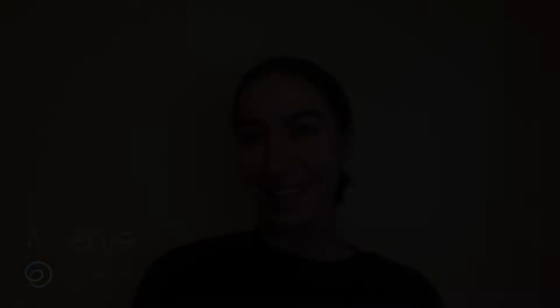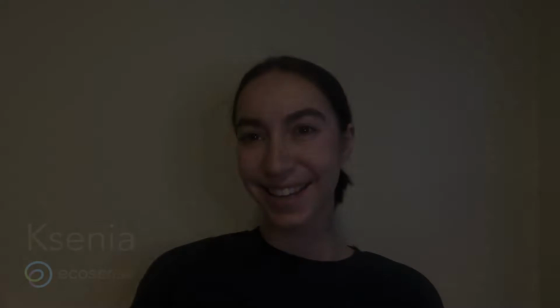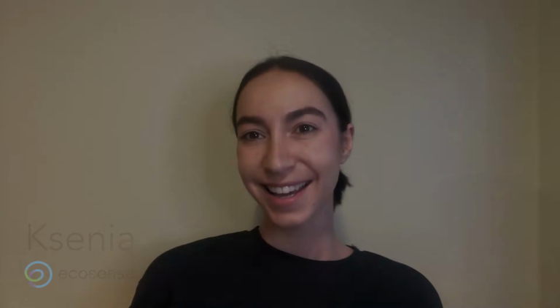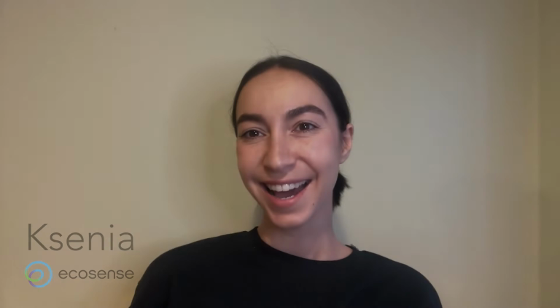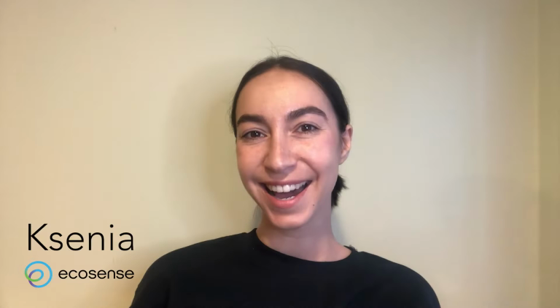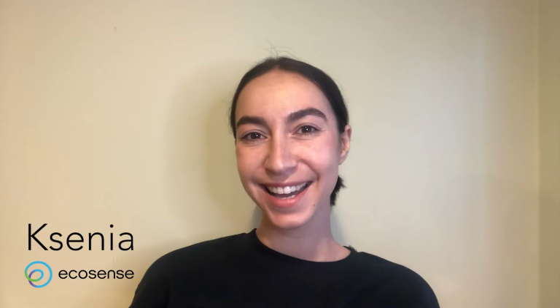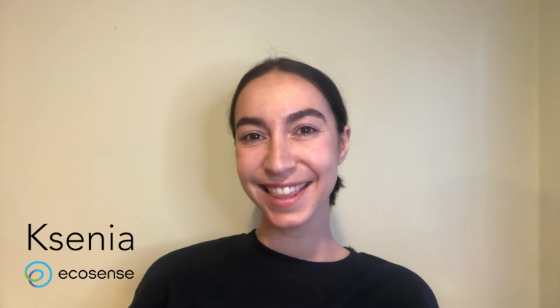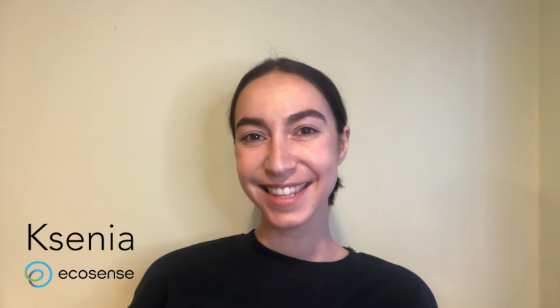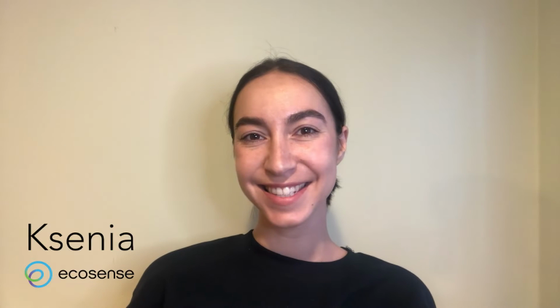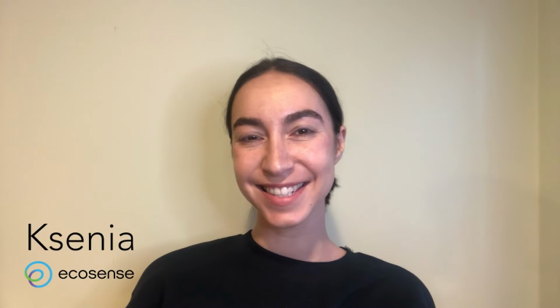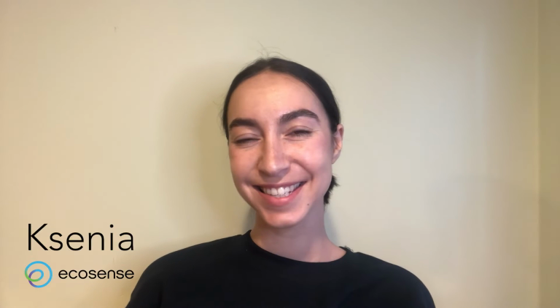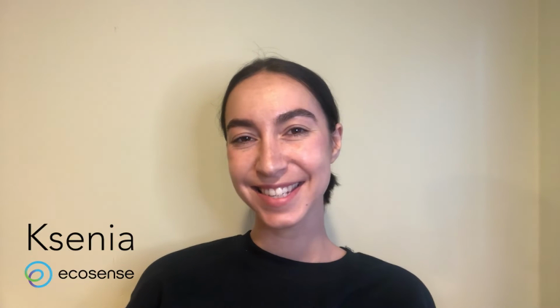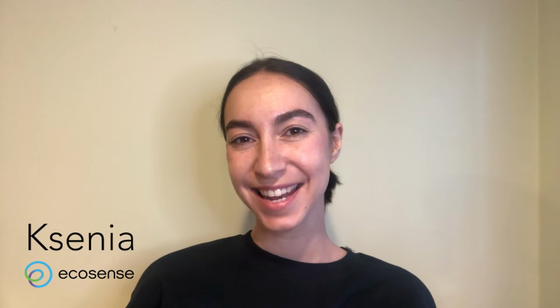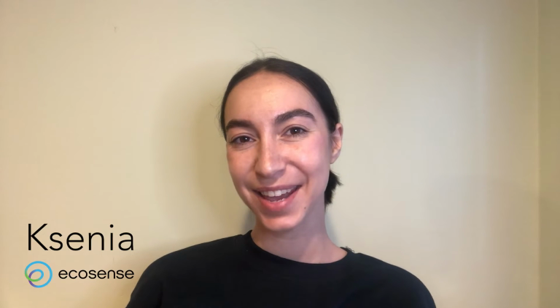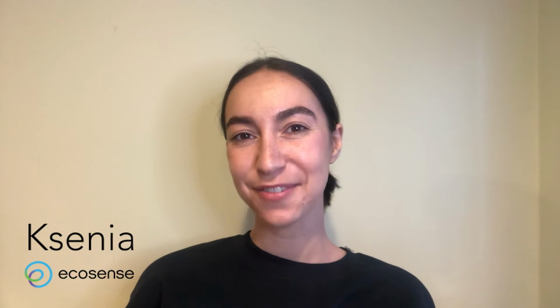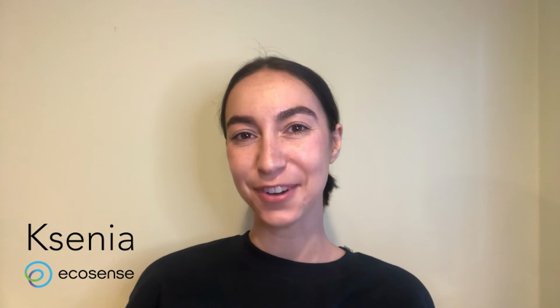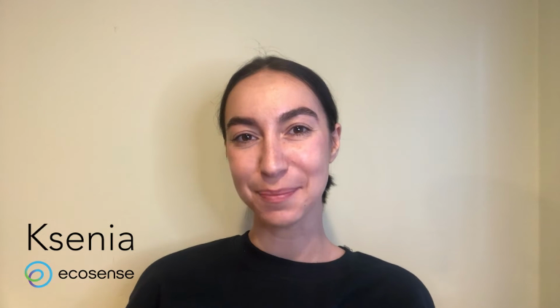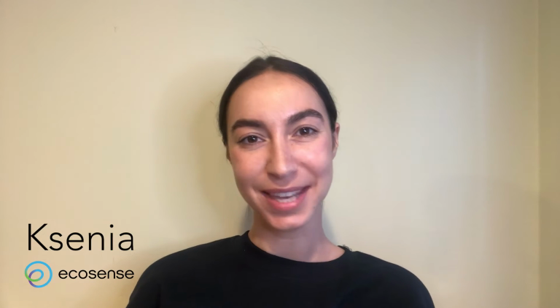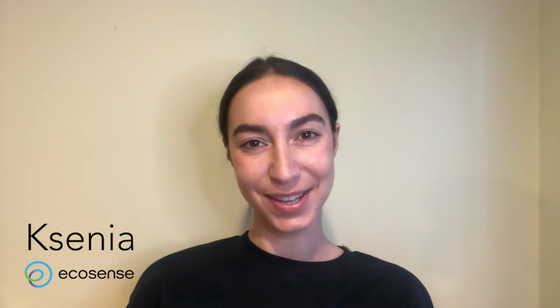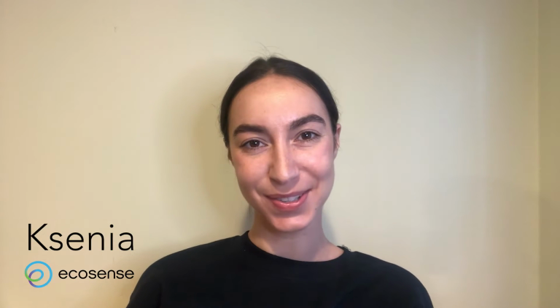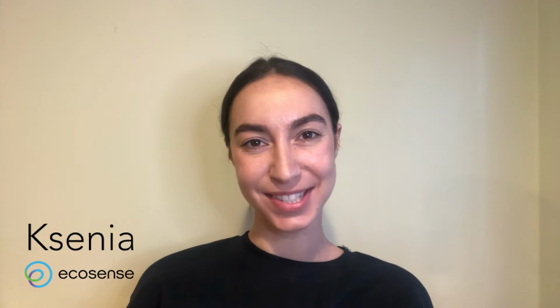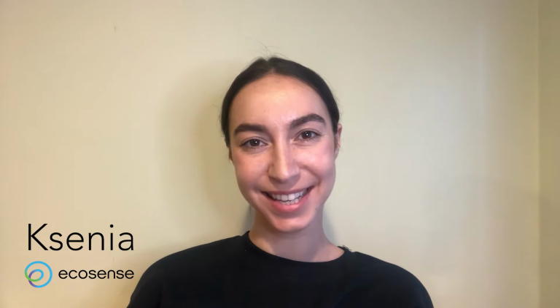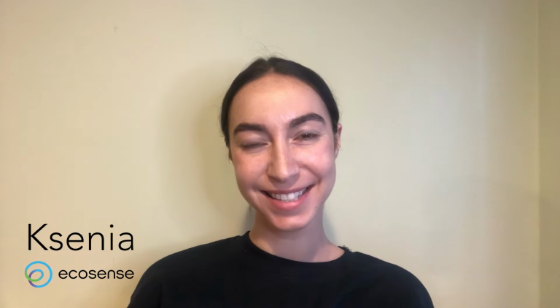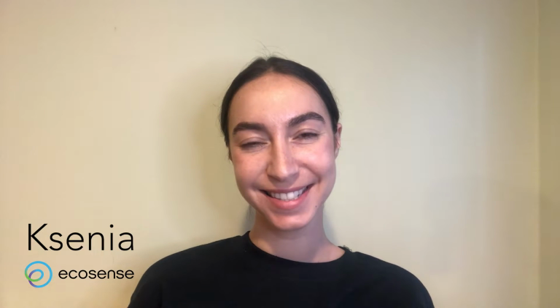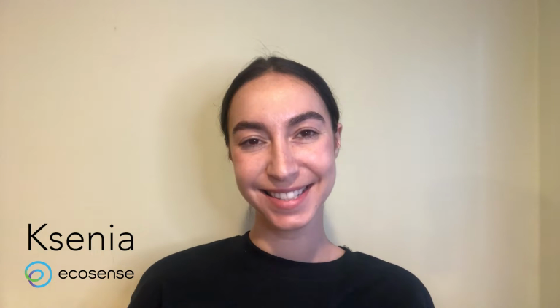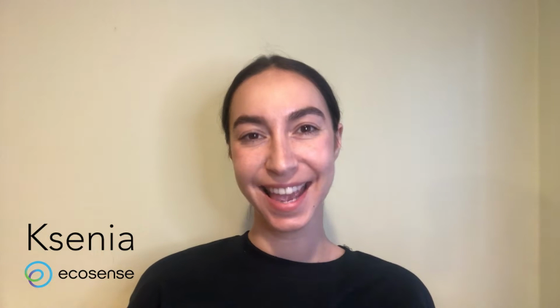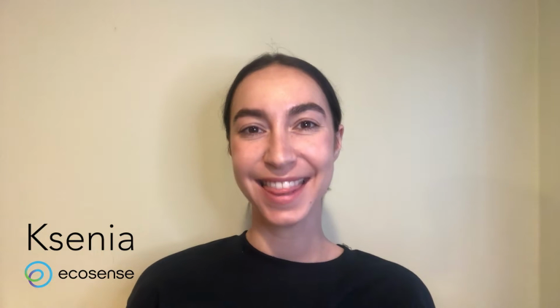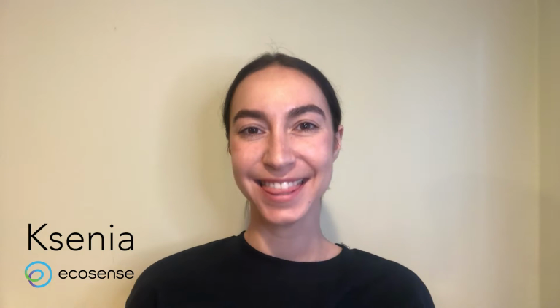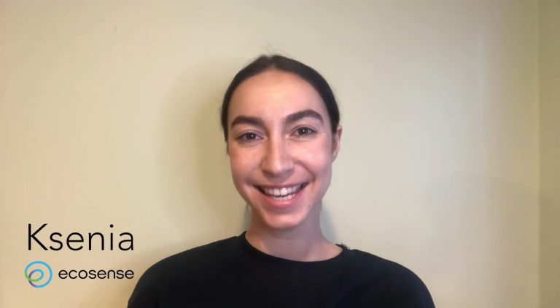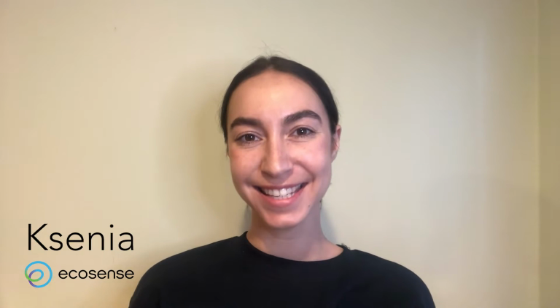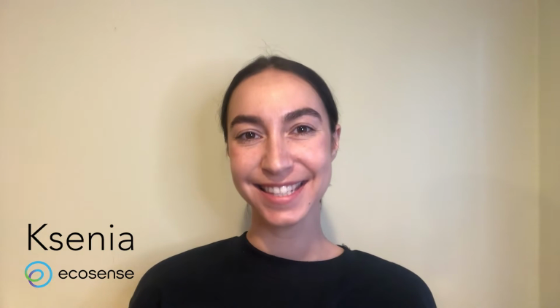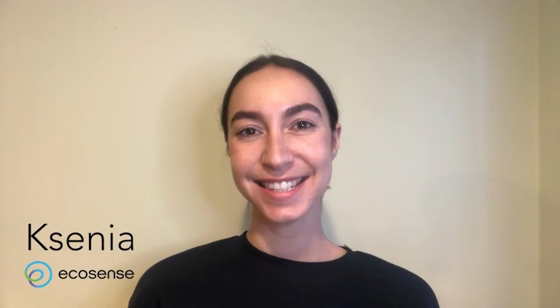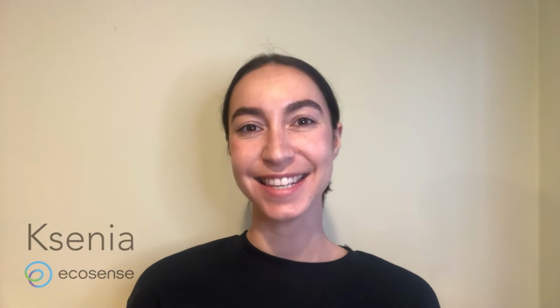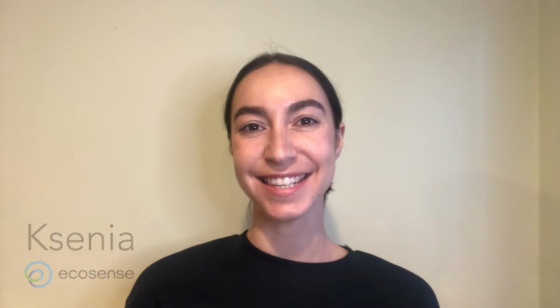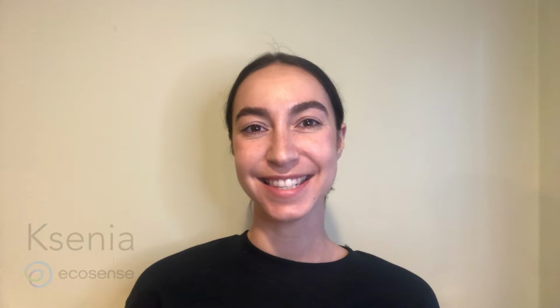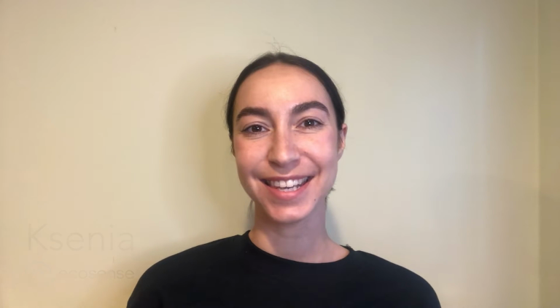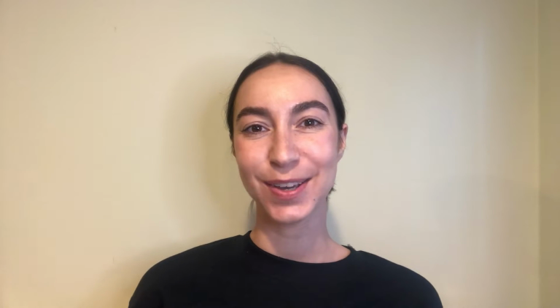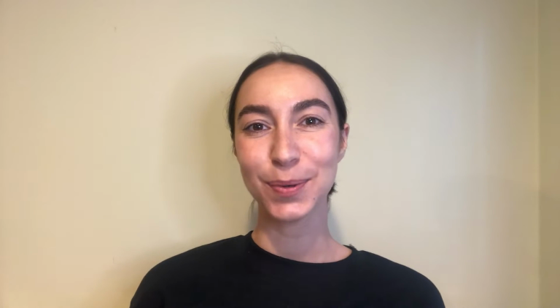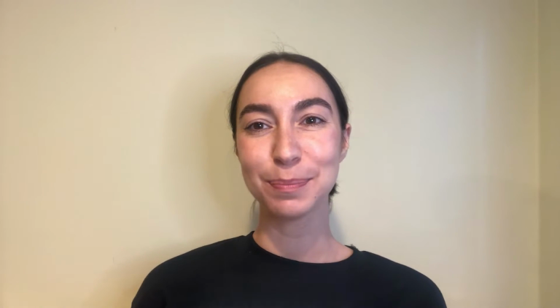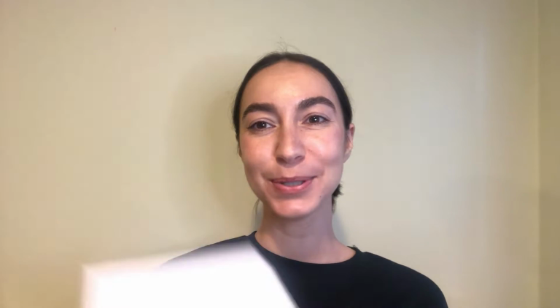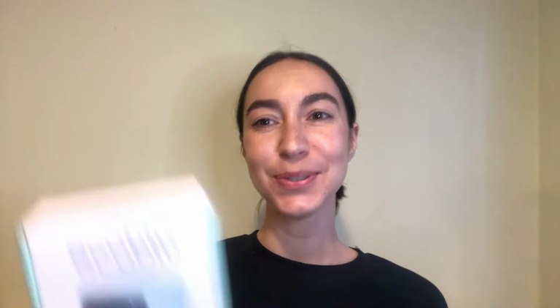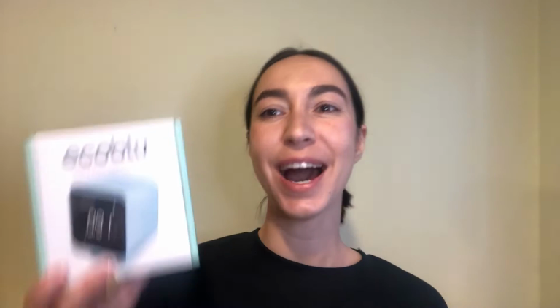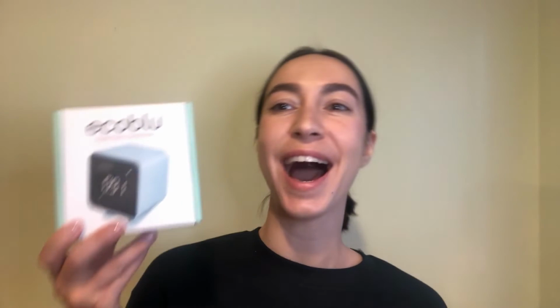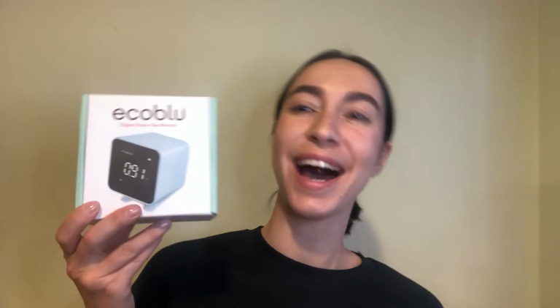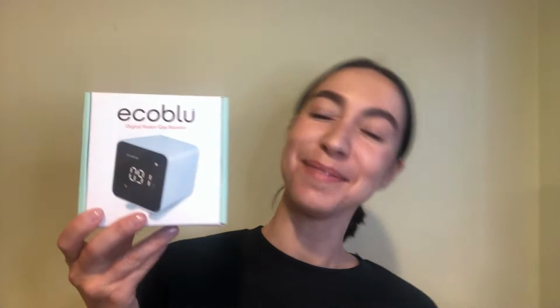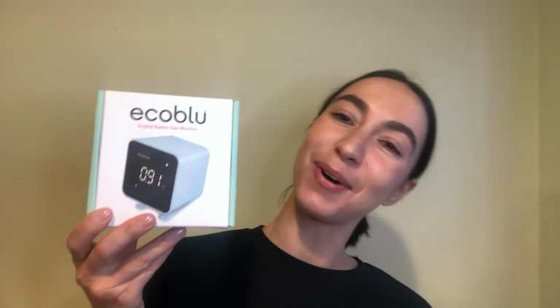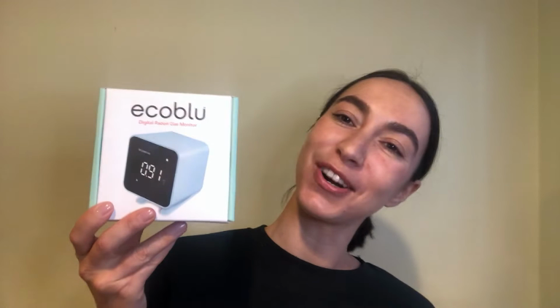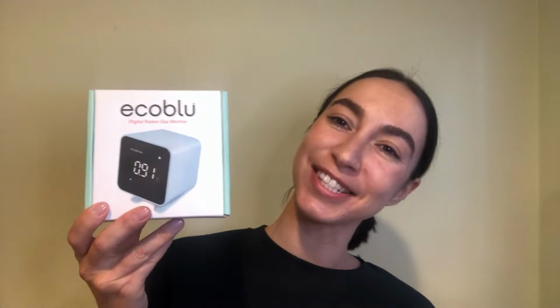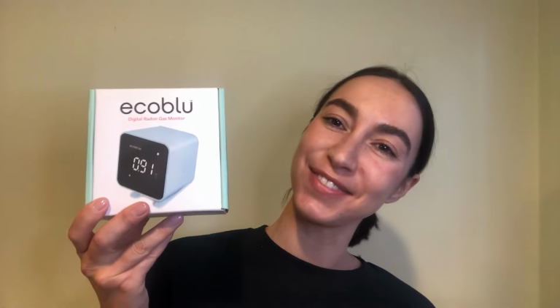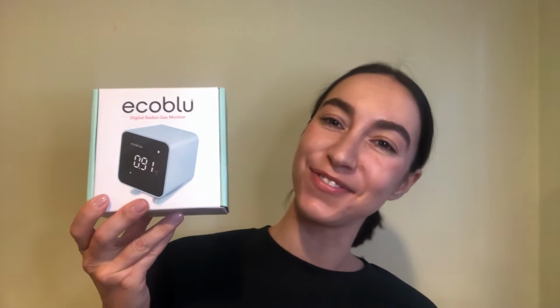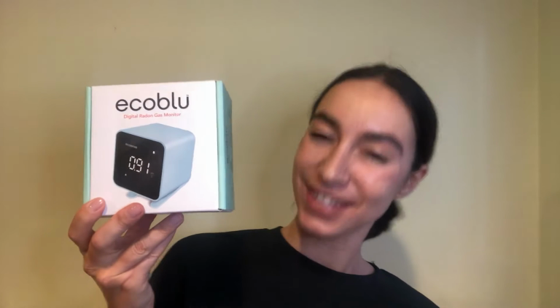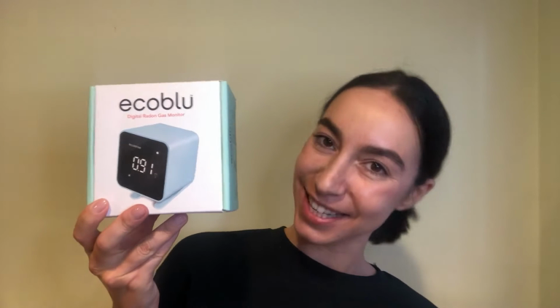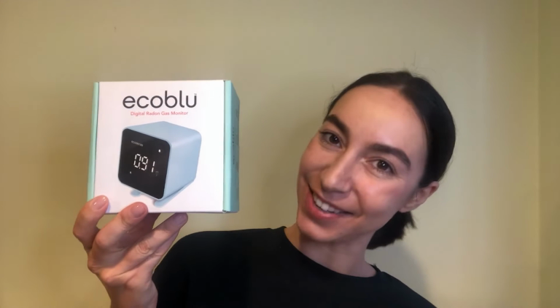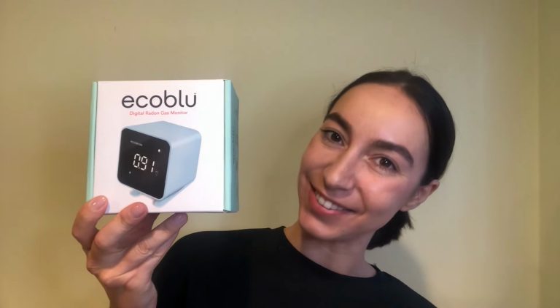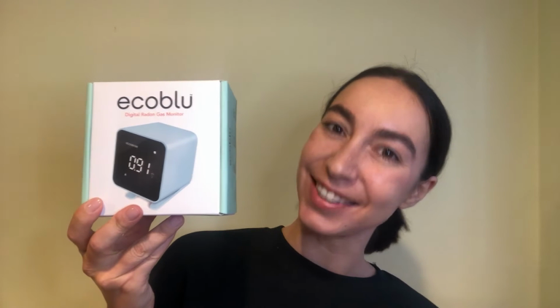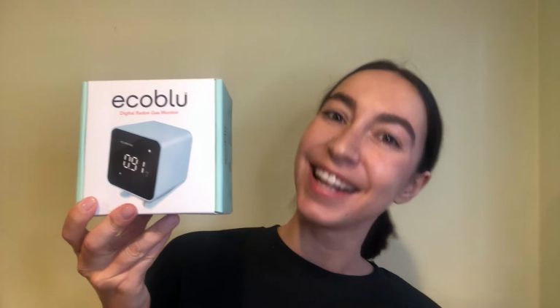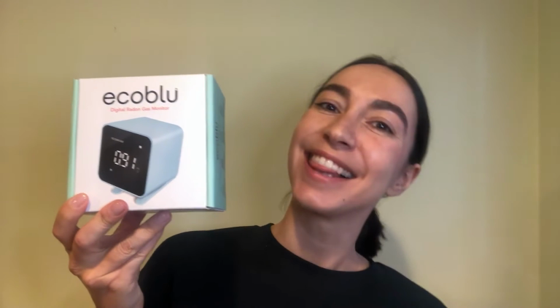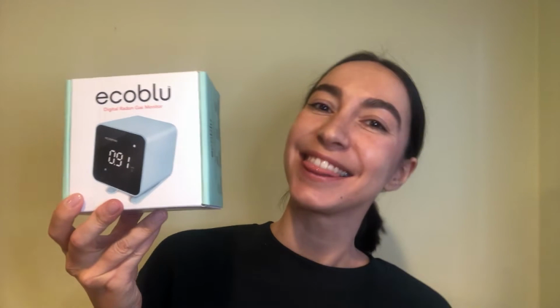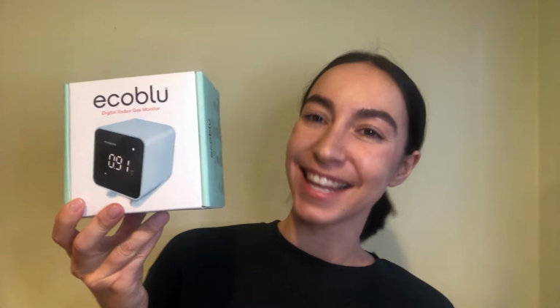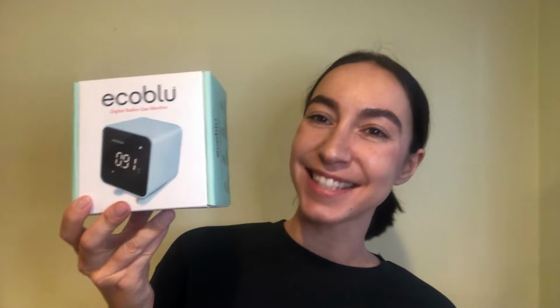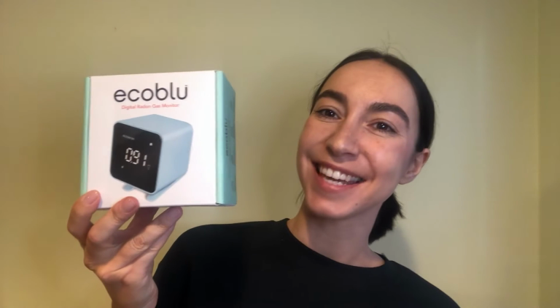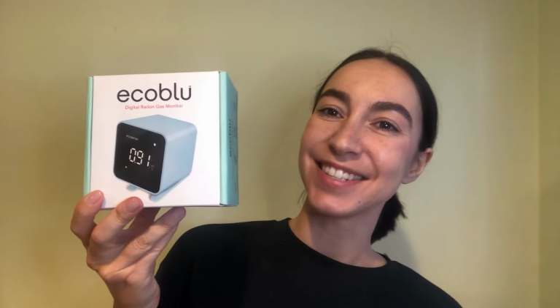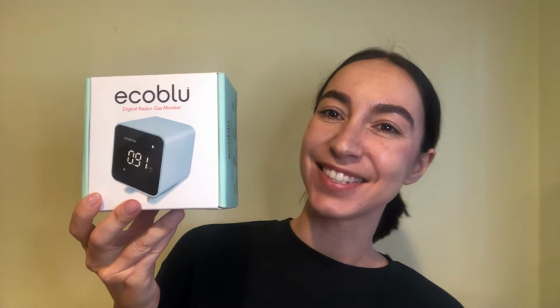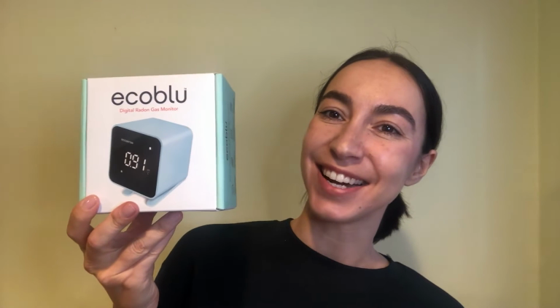Hi, this is Xenia from Ecosense and this is the EcoBlue unboxing video. Let's get started.